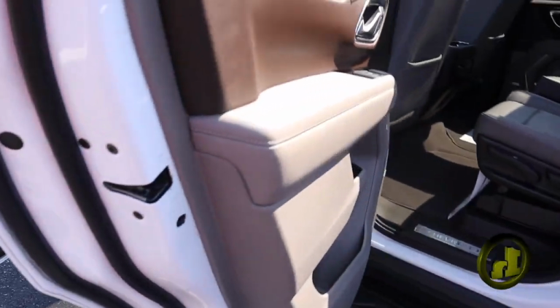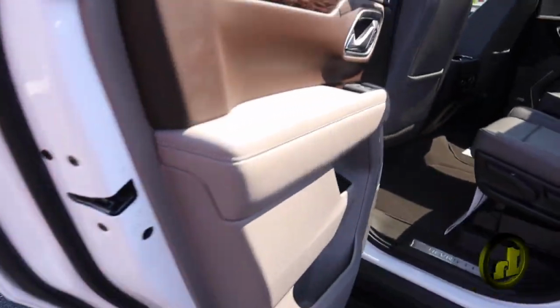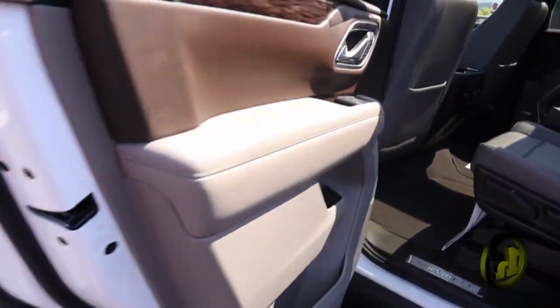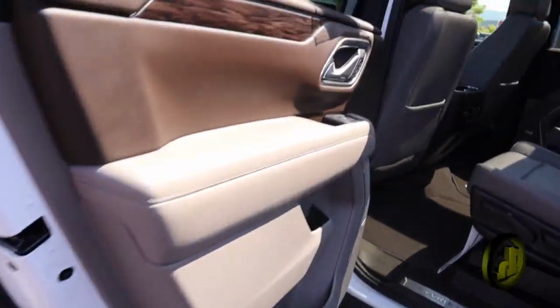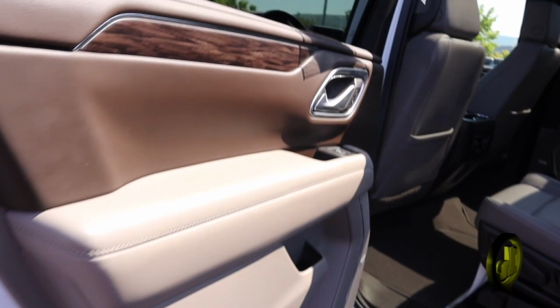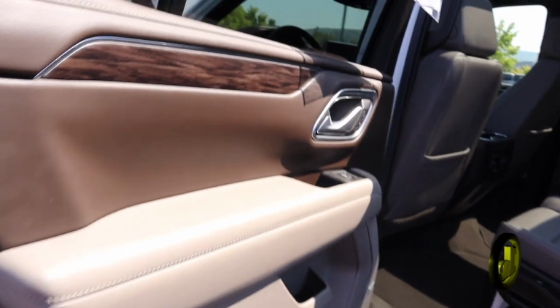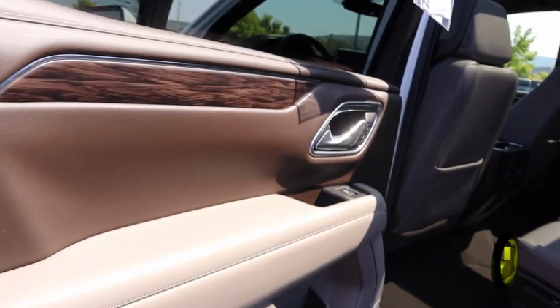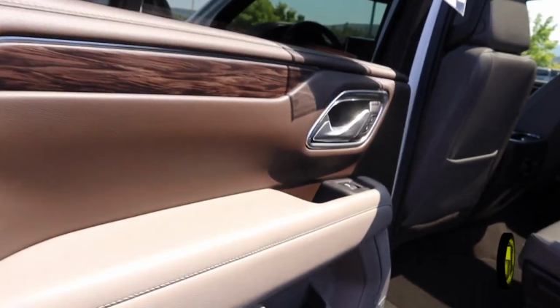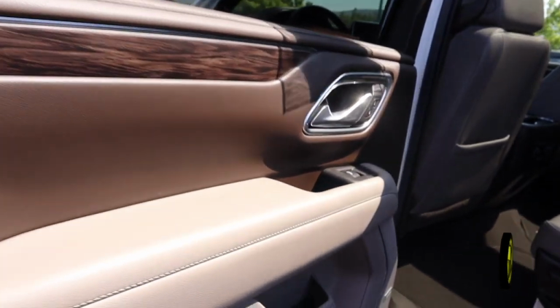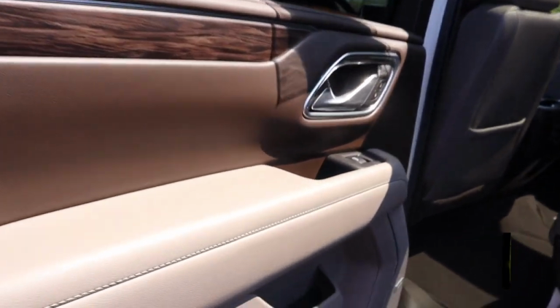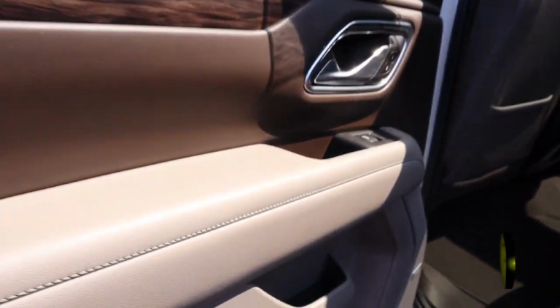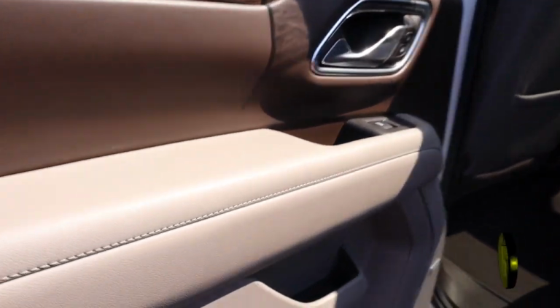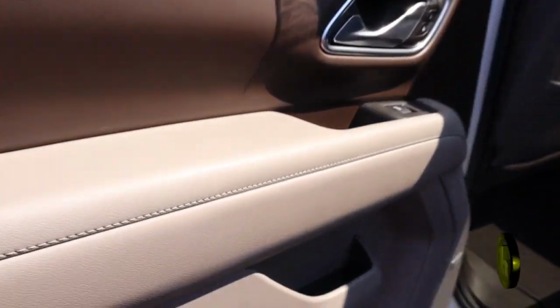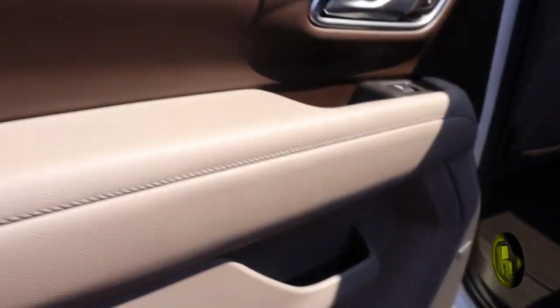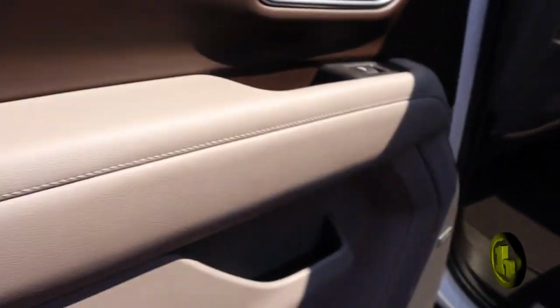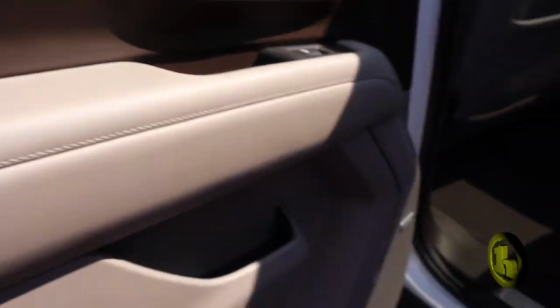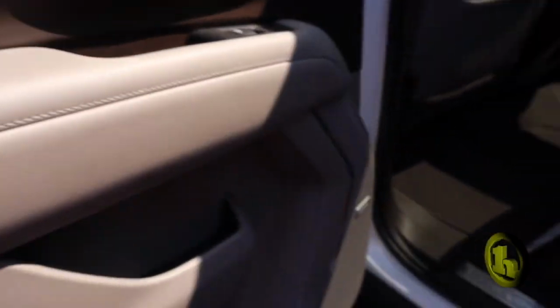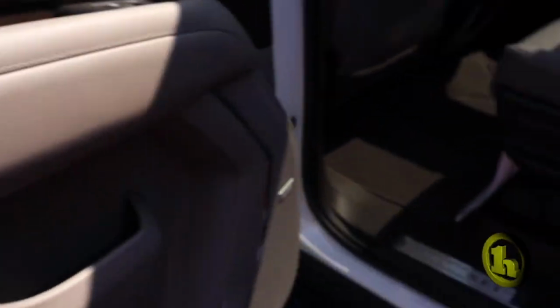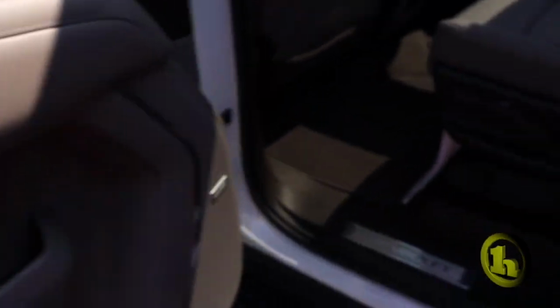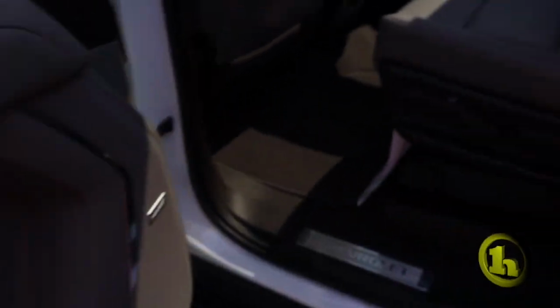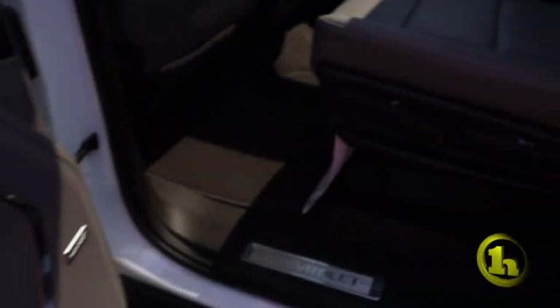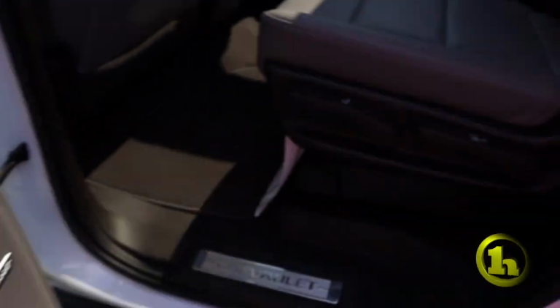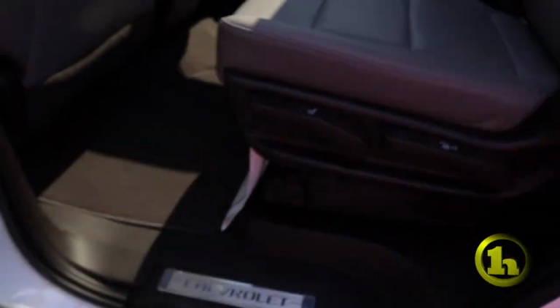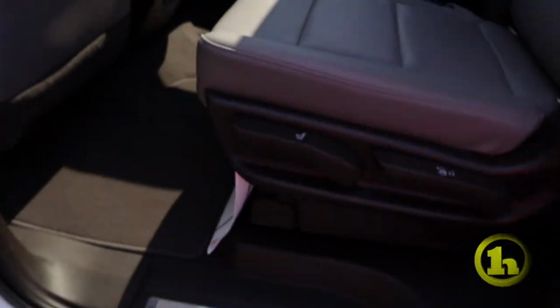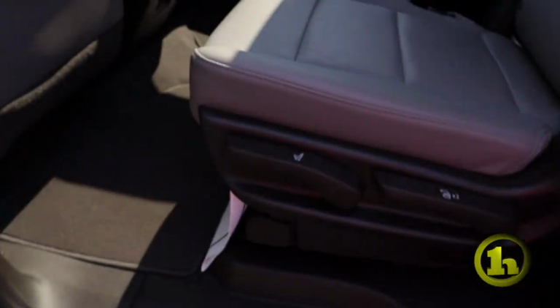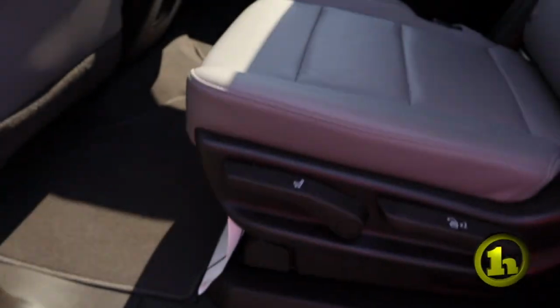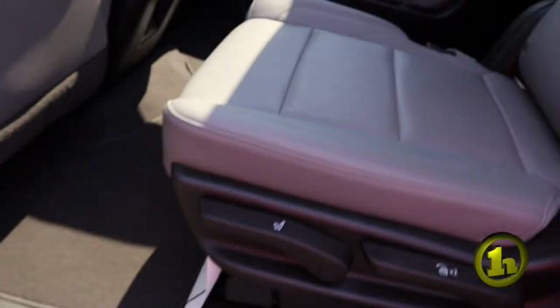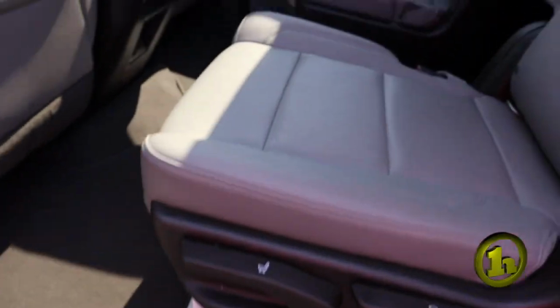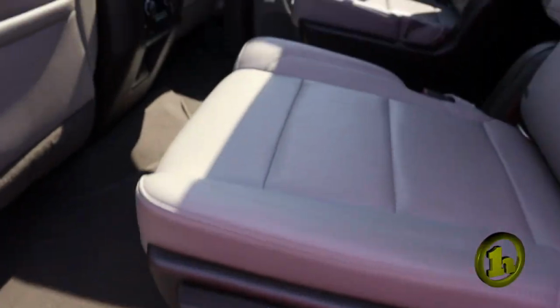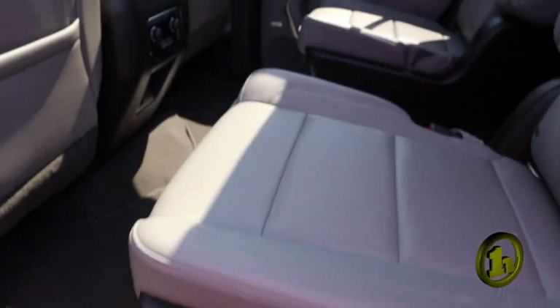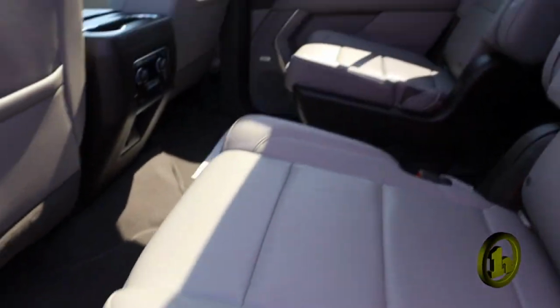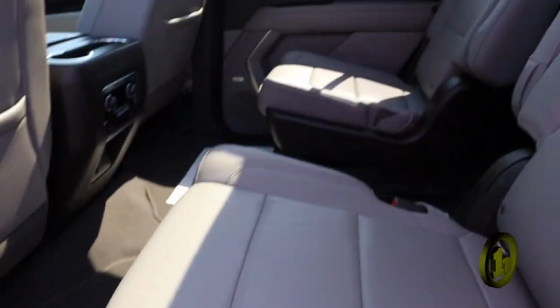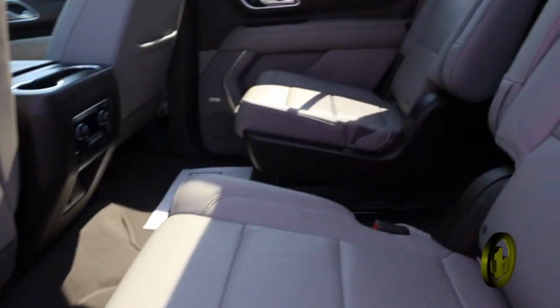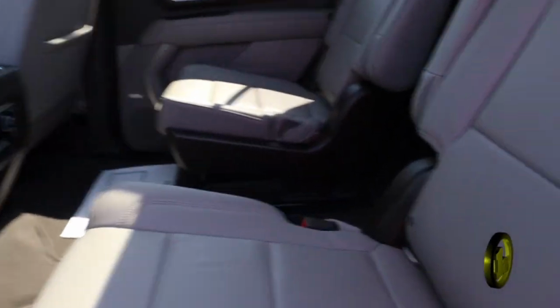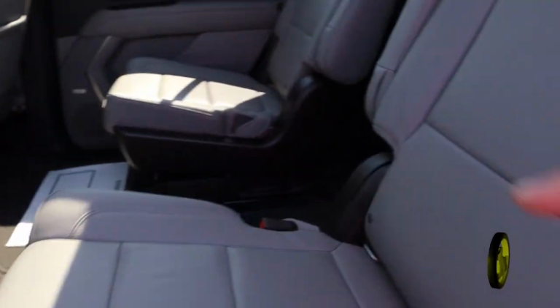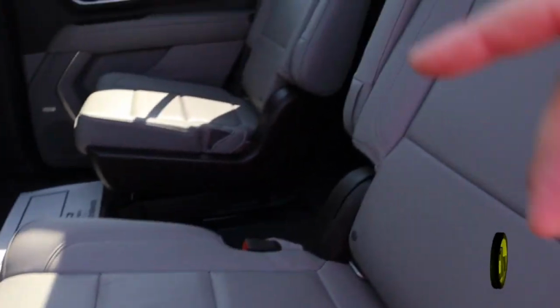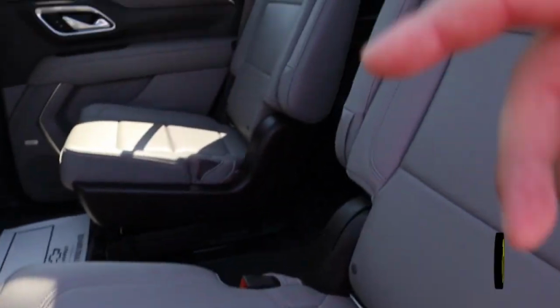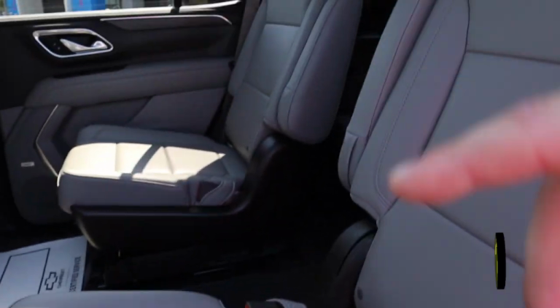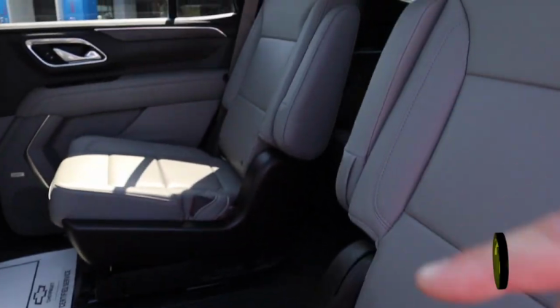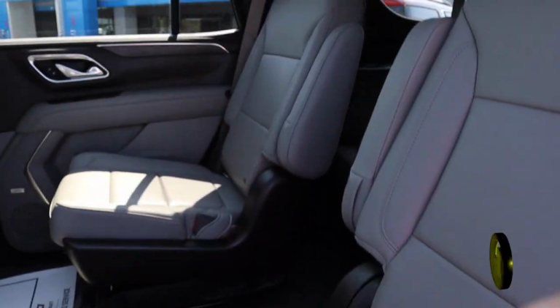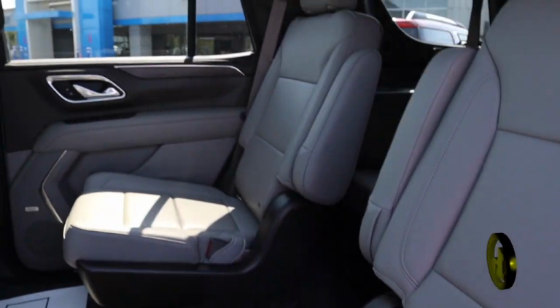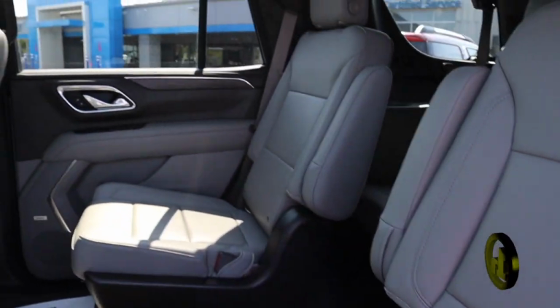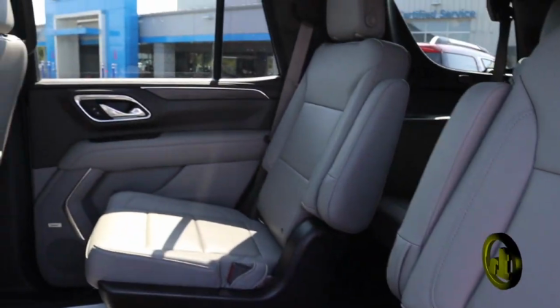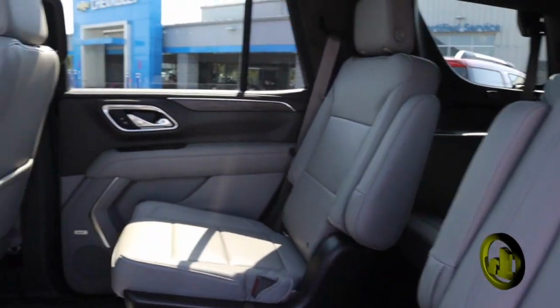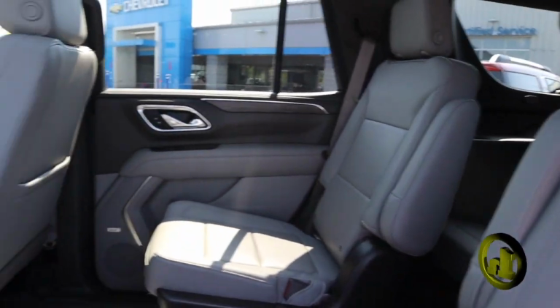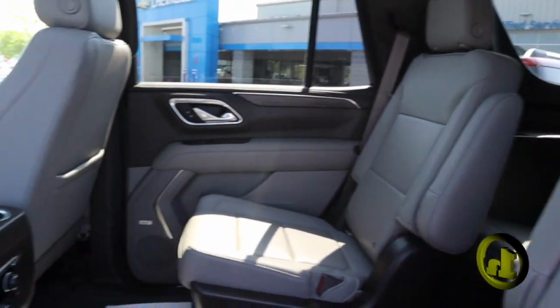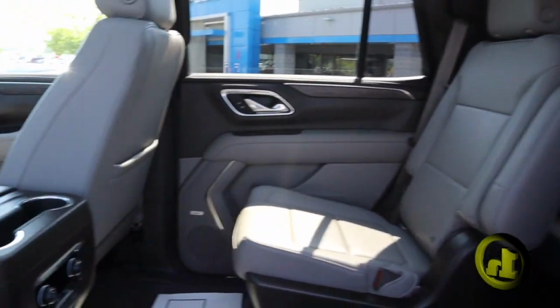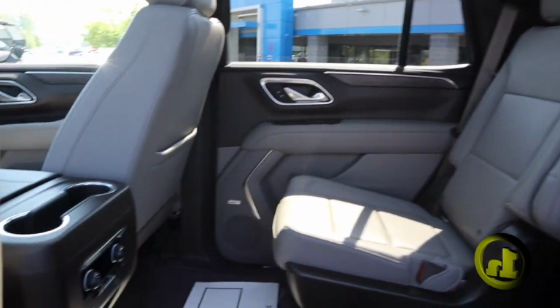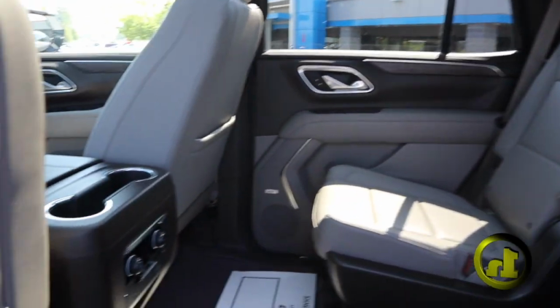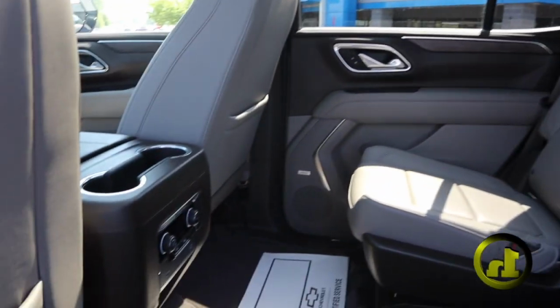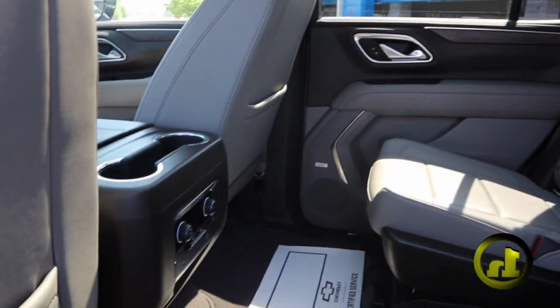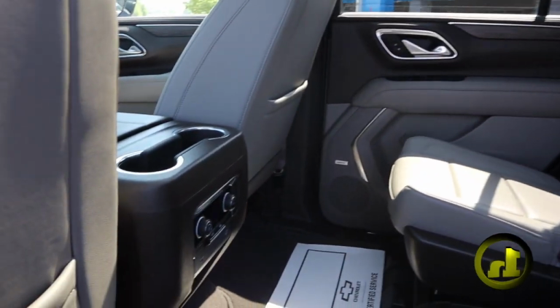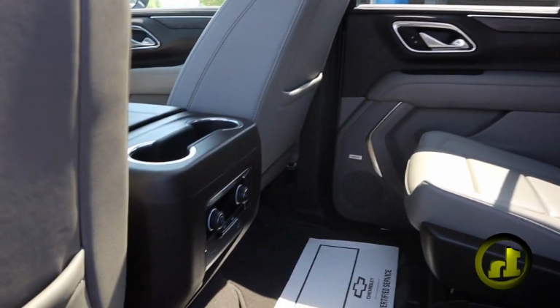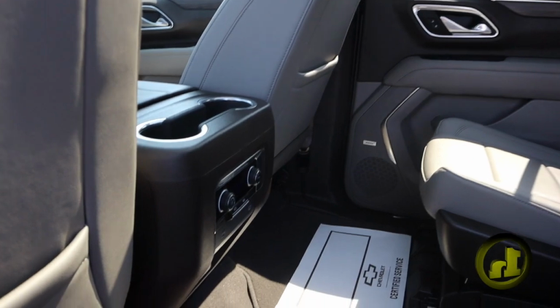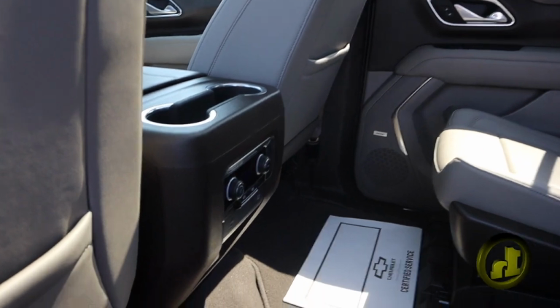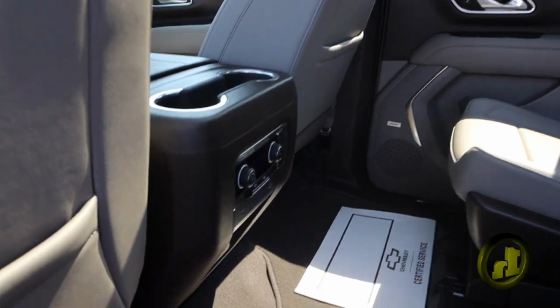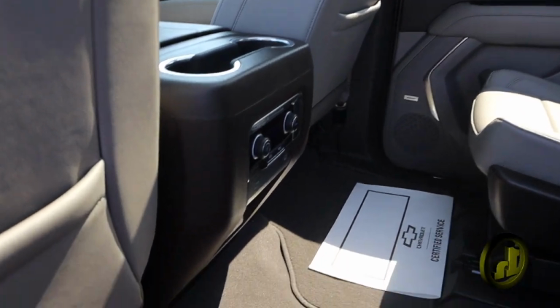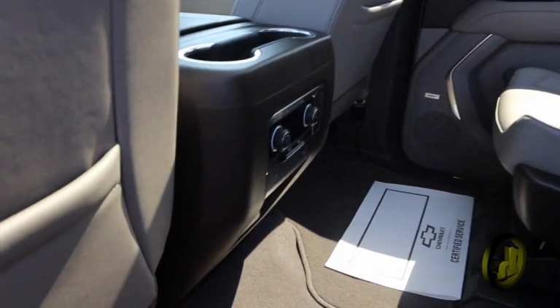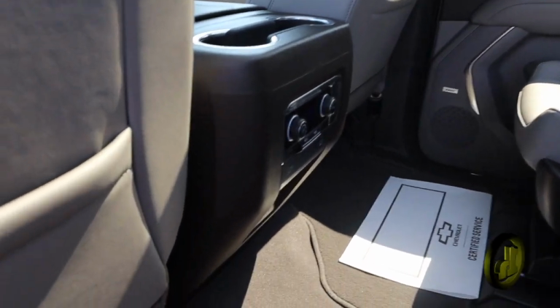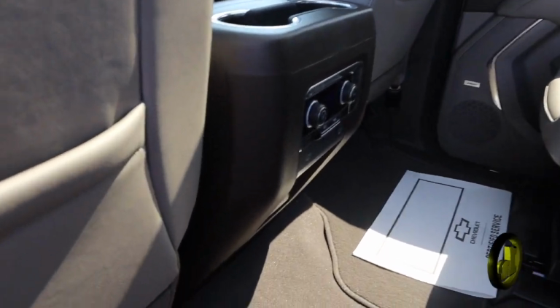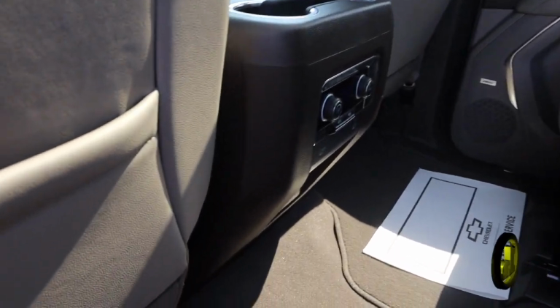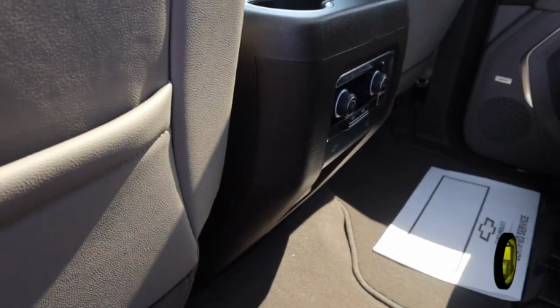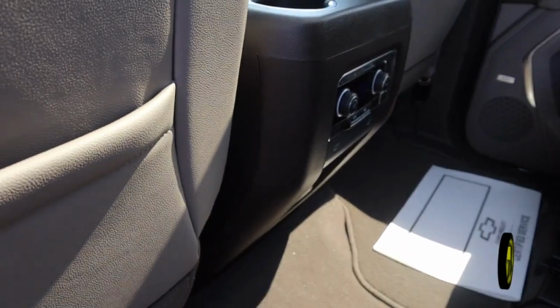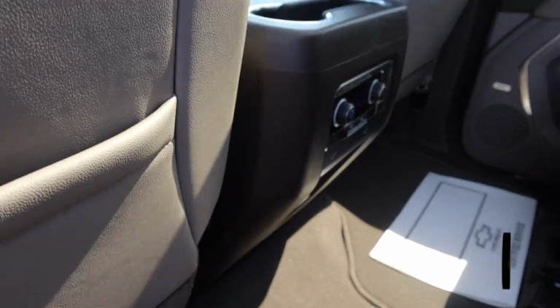Captain-style seating here in the back. You're going to have some USB ports as well as climate control right there.